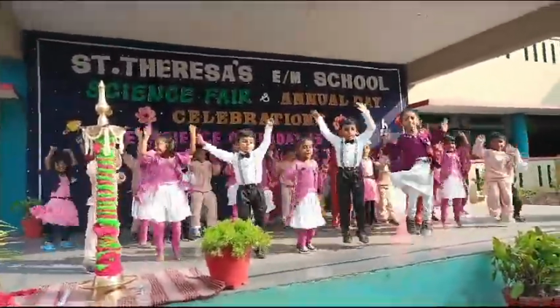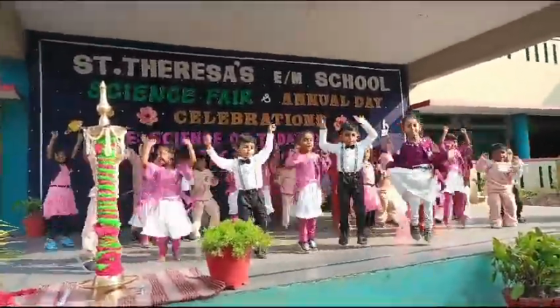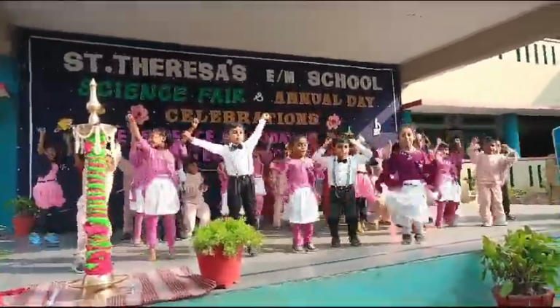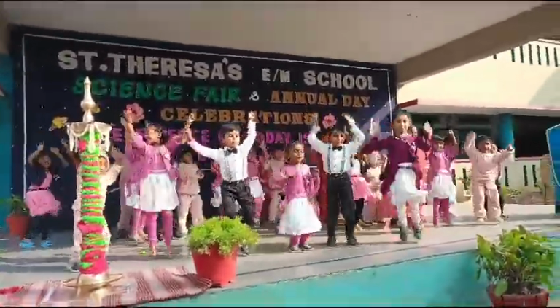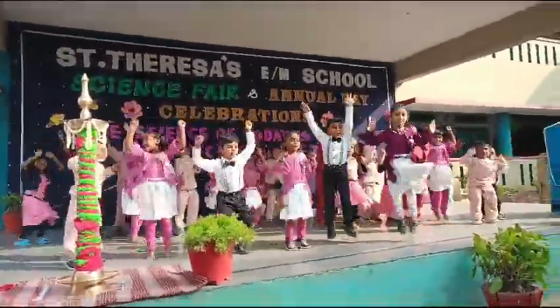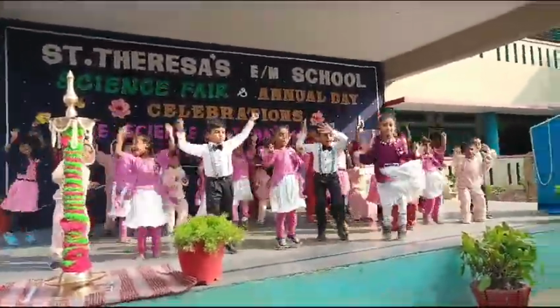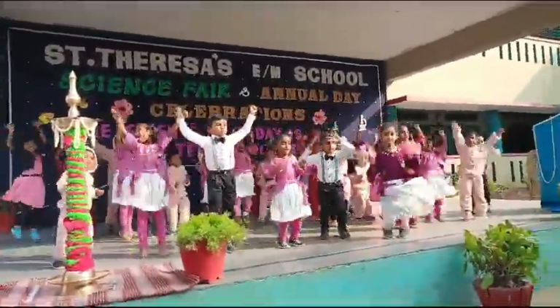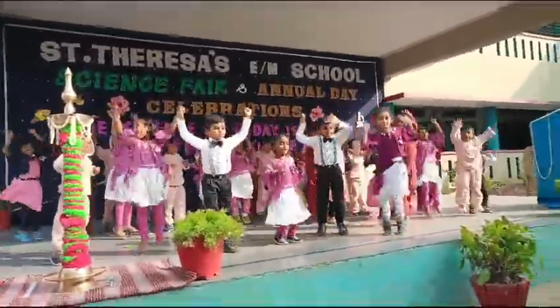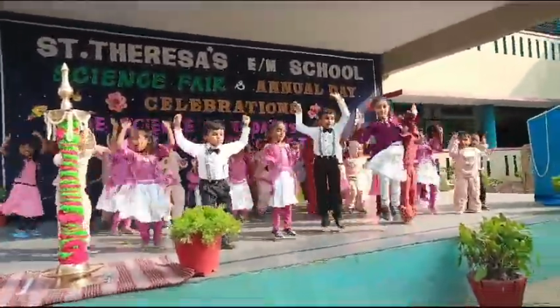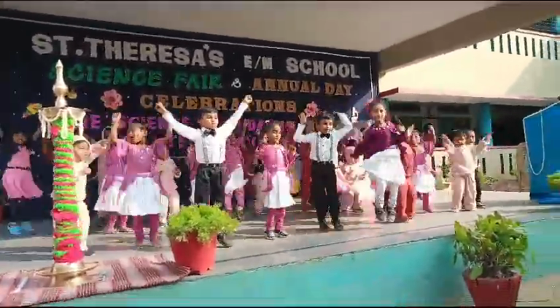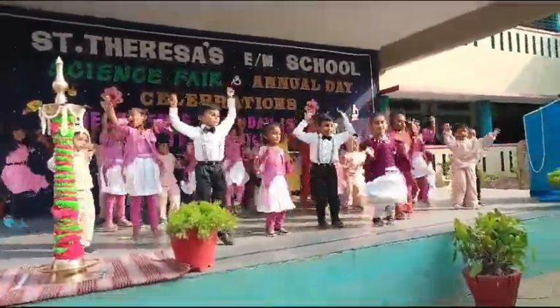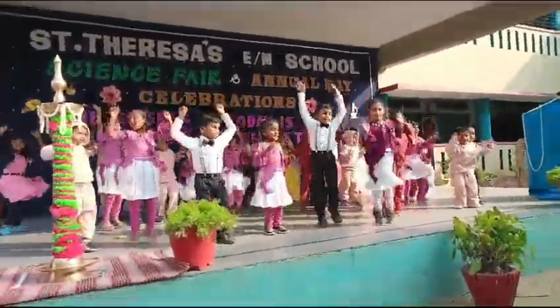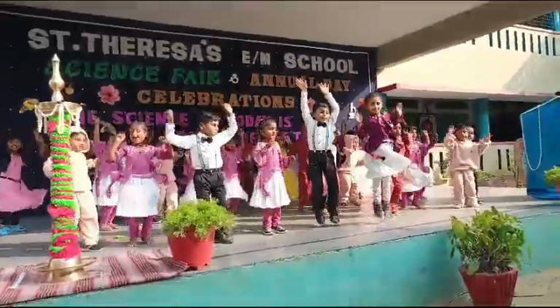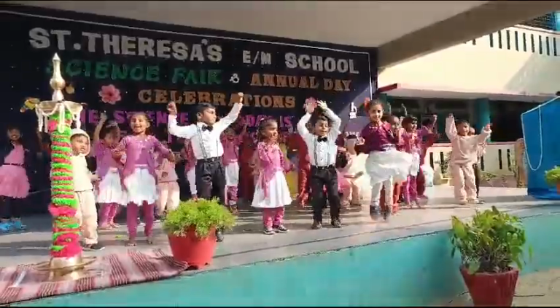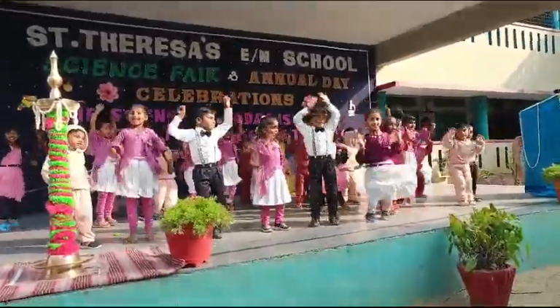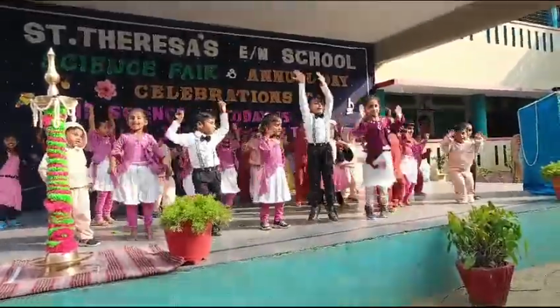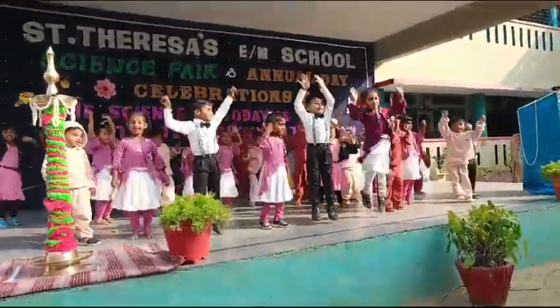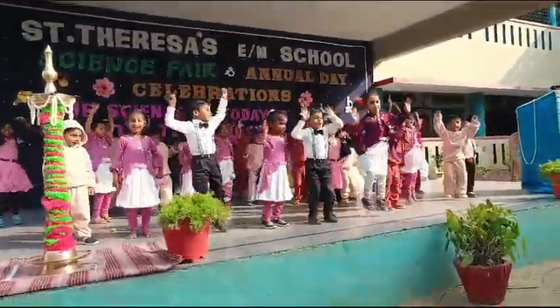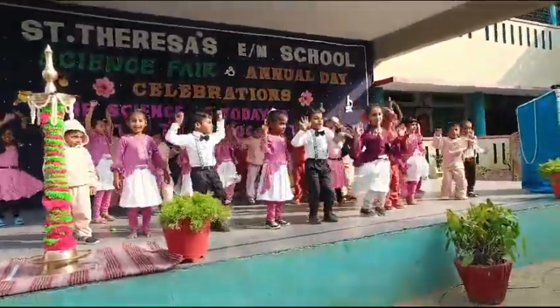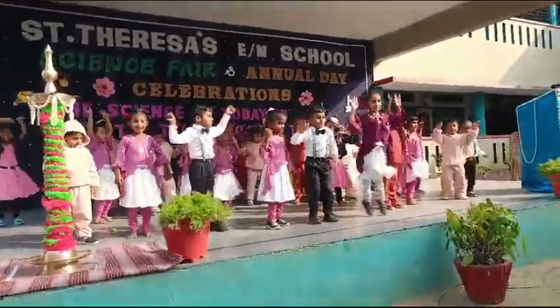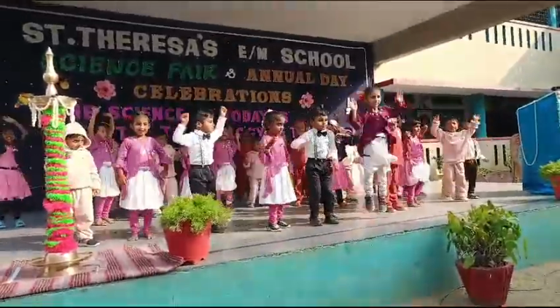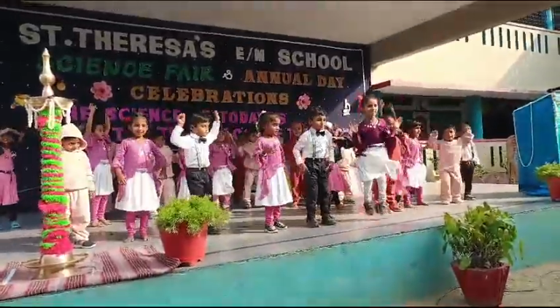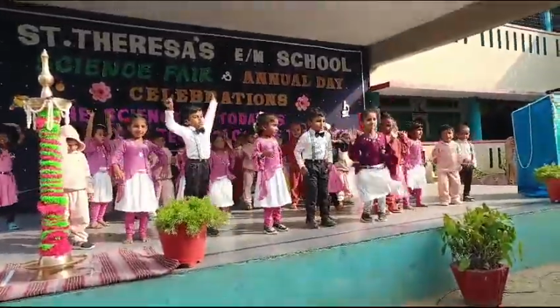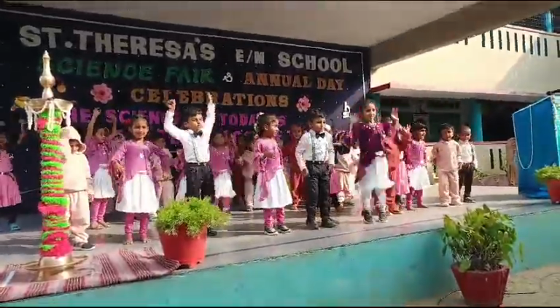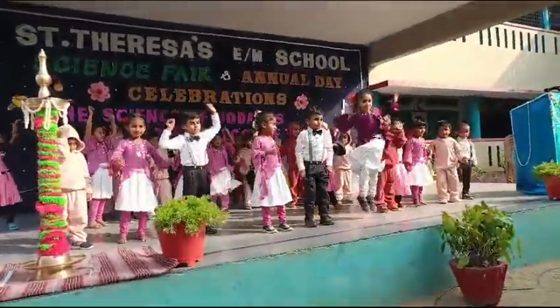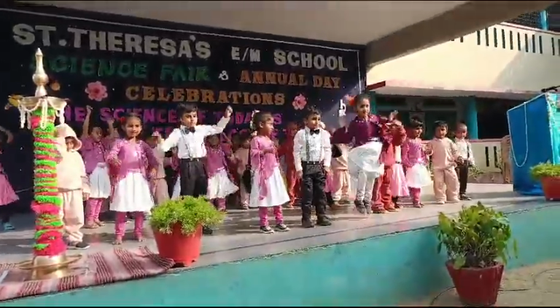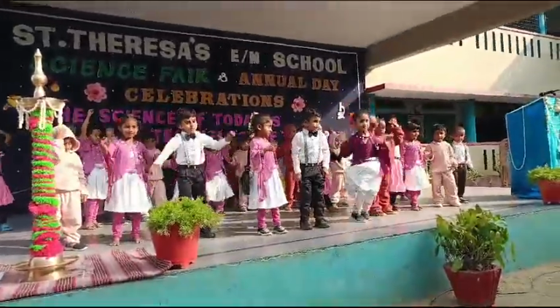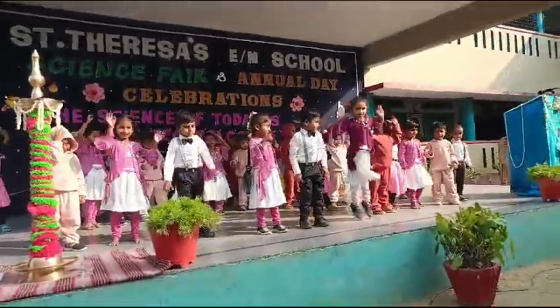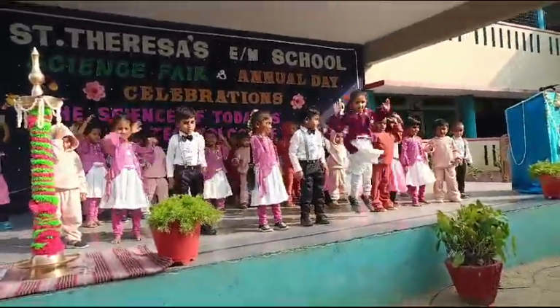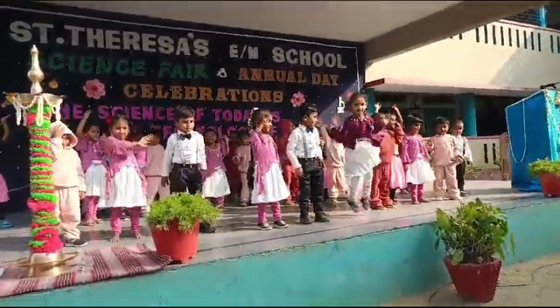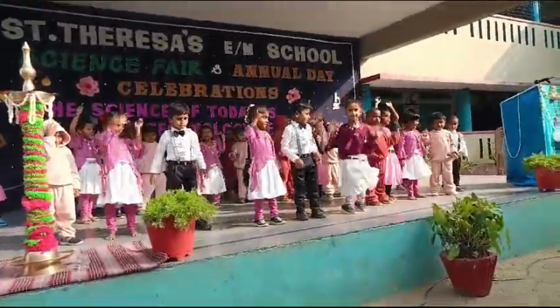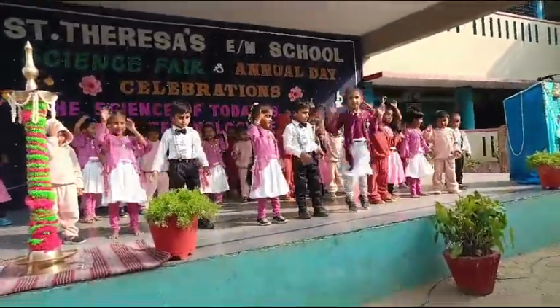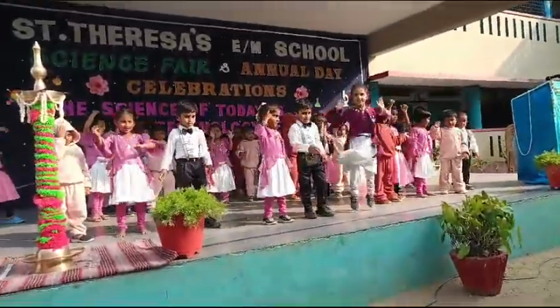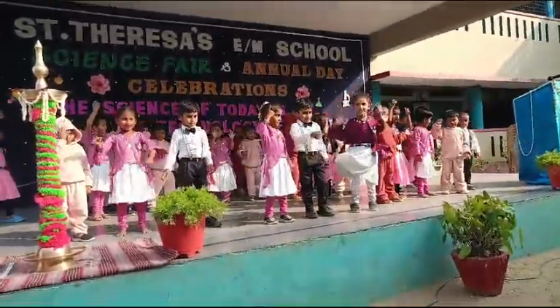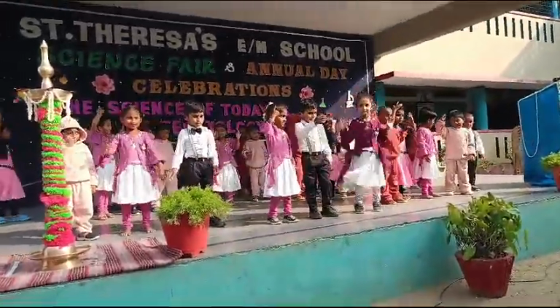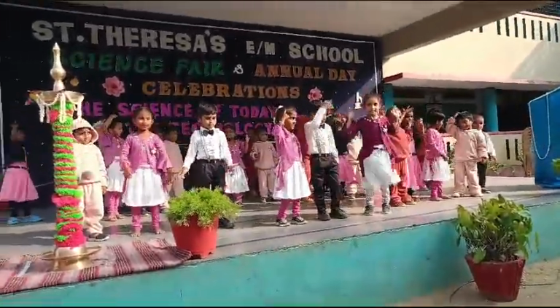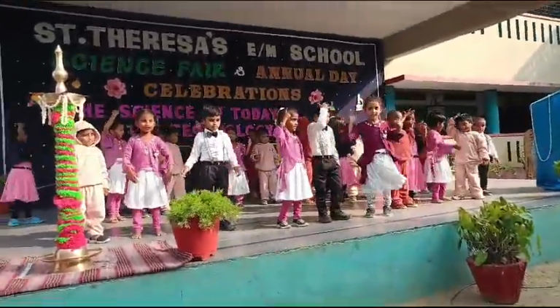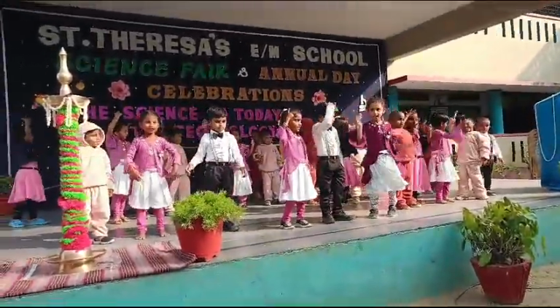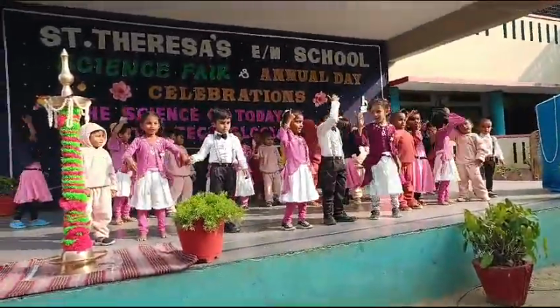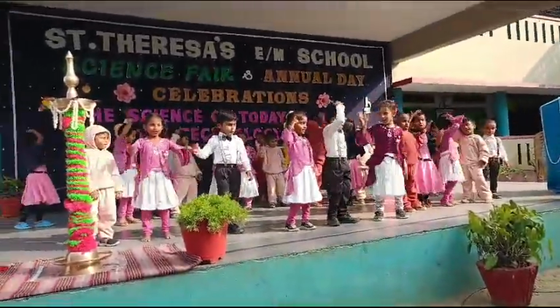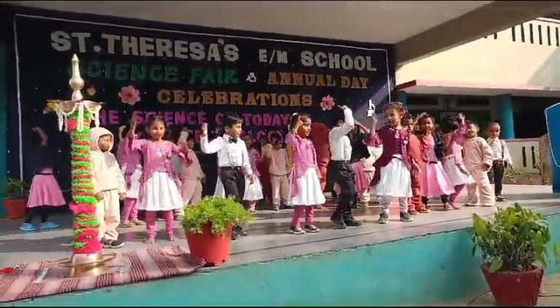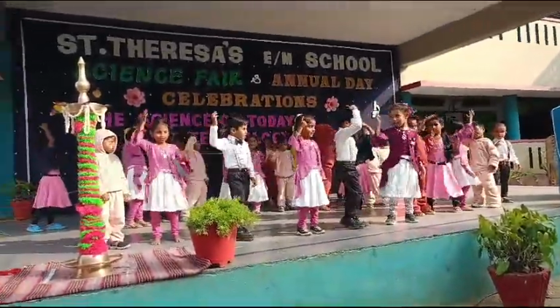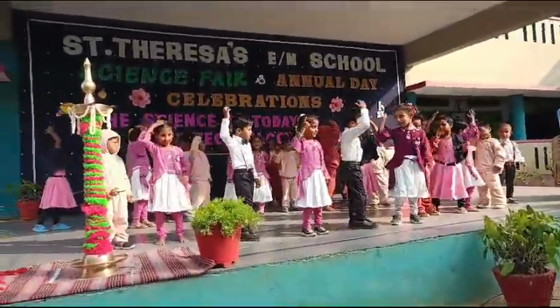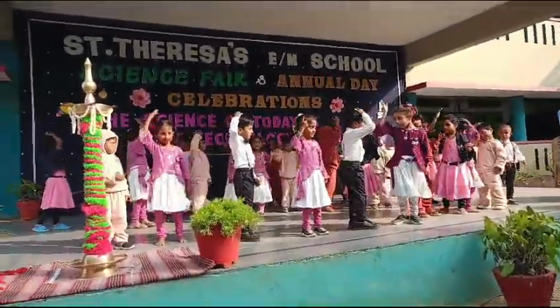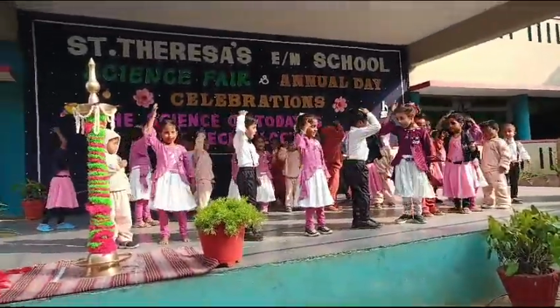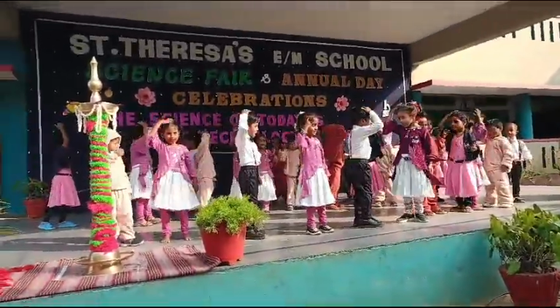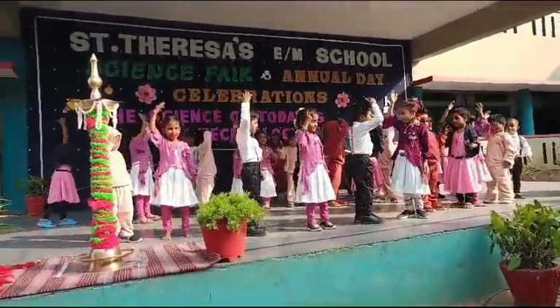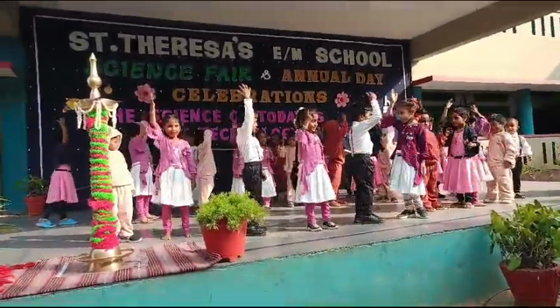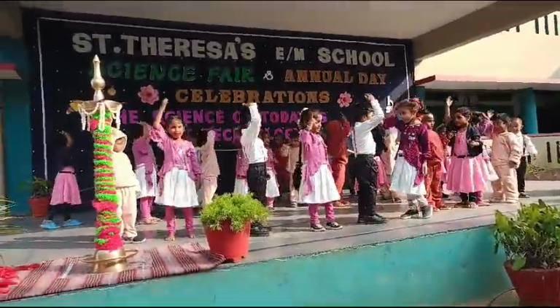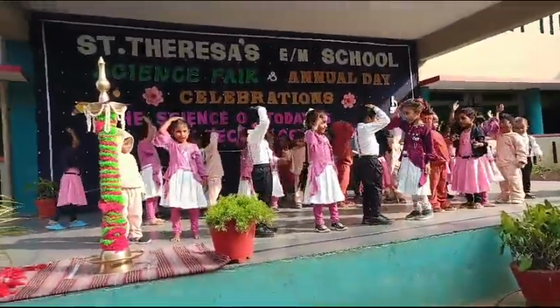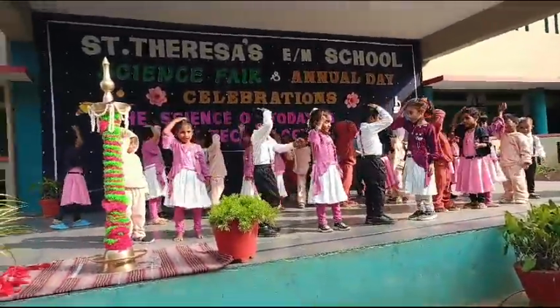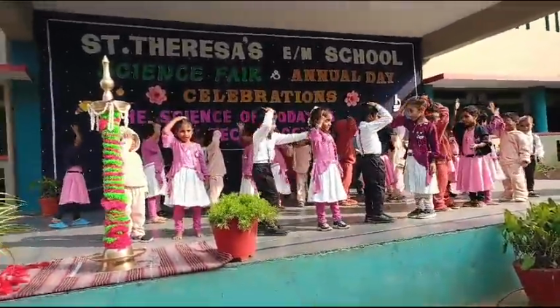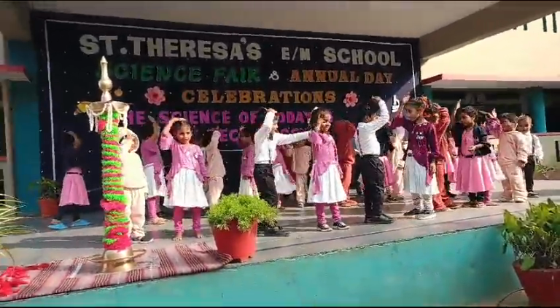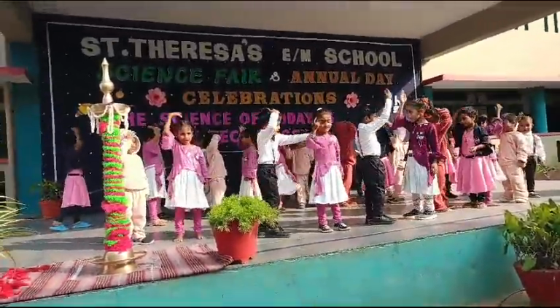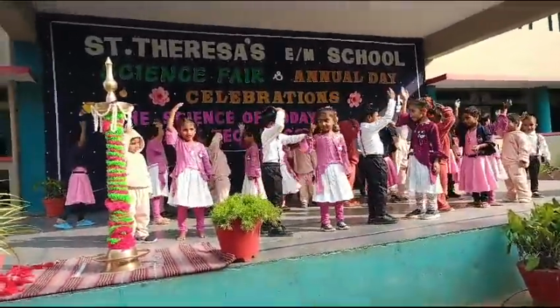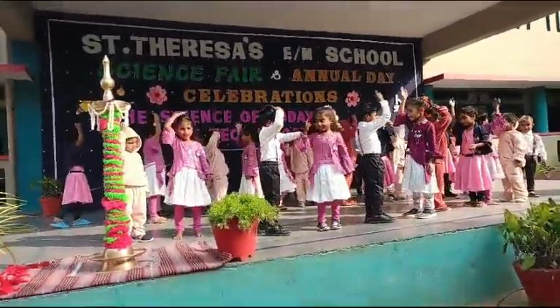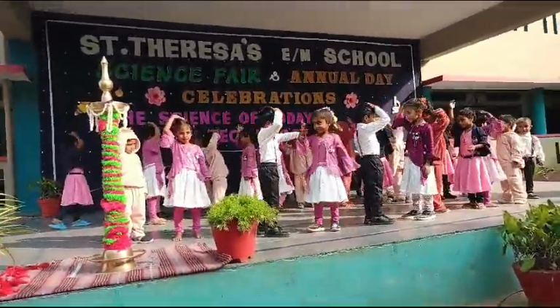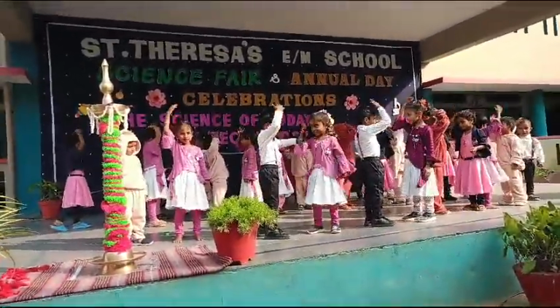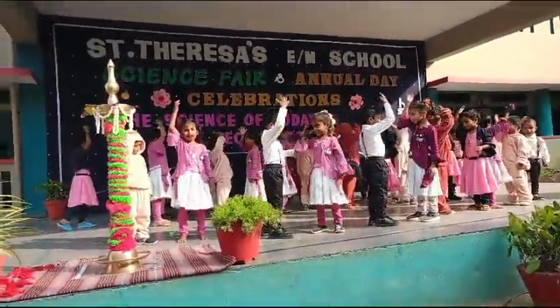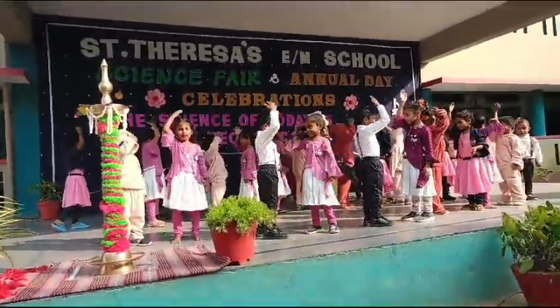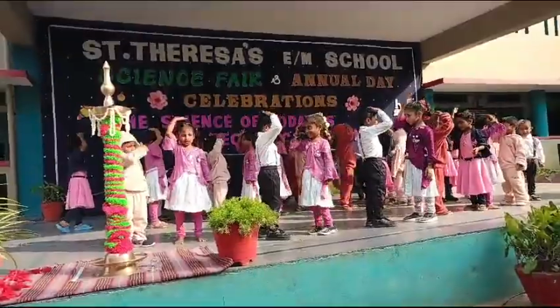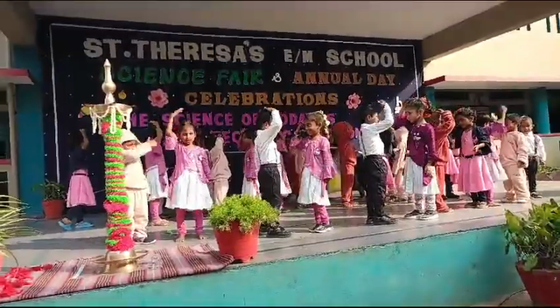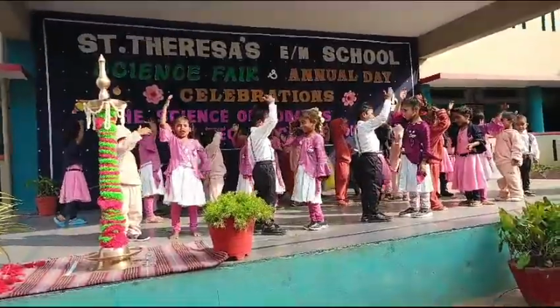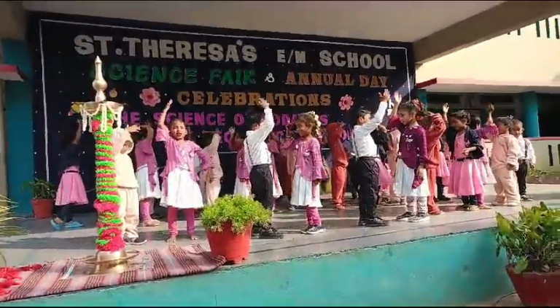Let us show the little ones, hold on with your head, head, head, head. Let us touch your head.